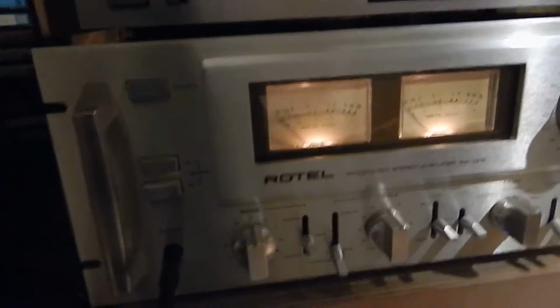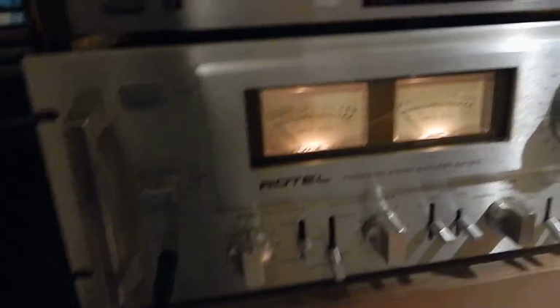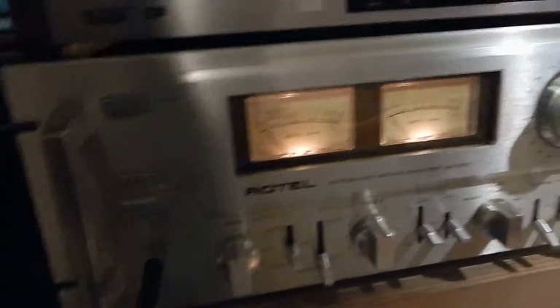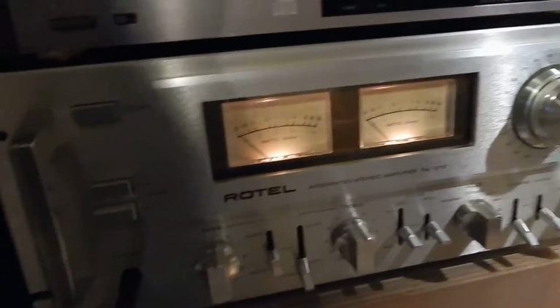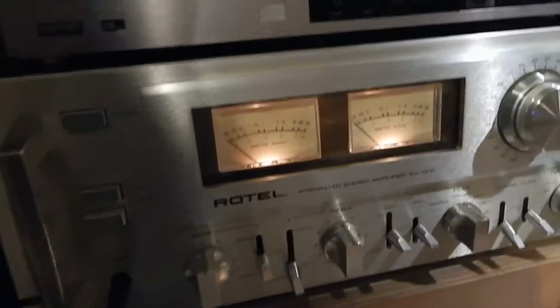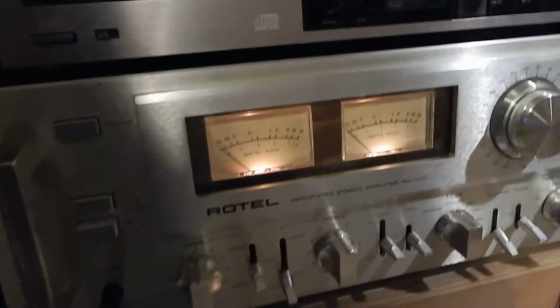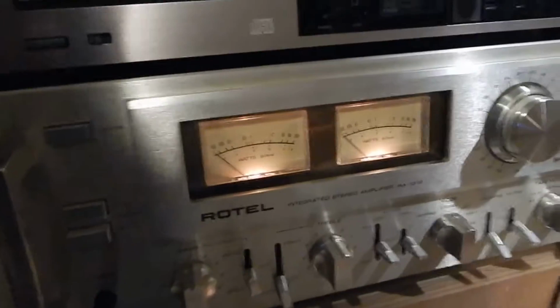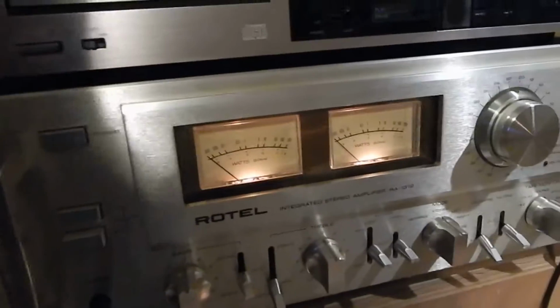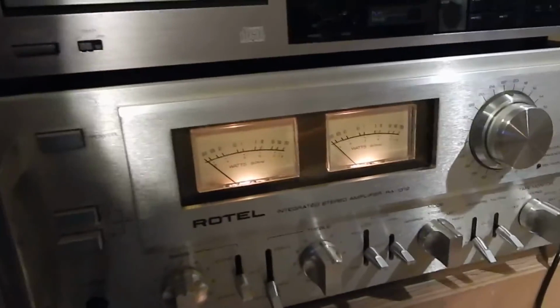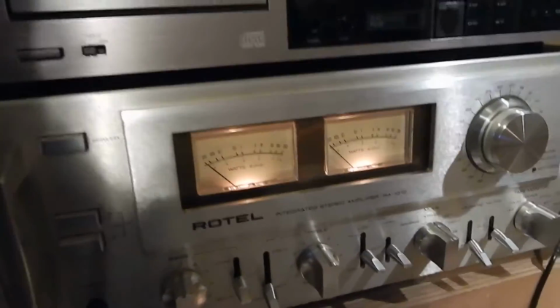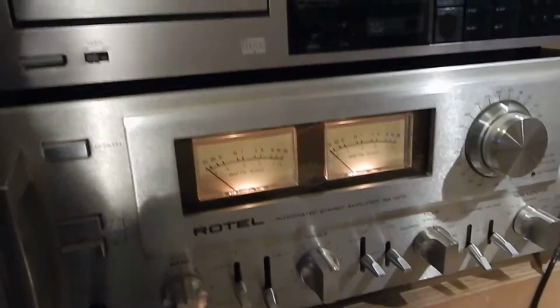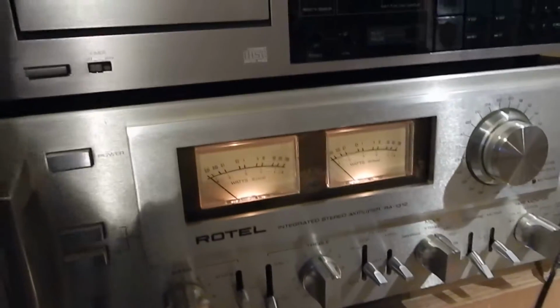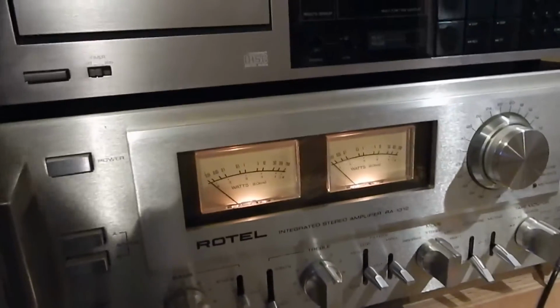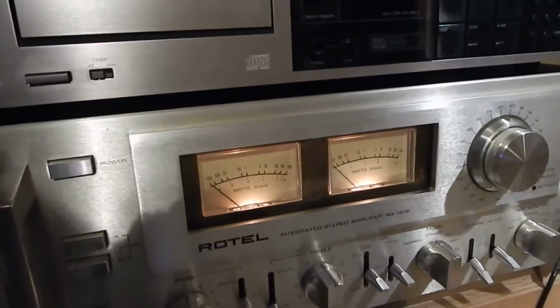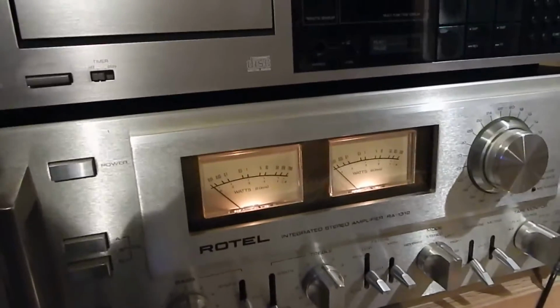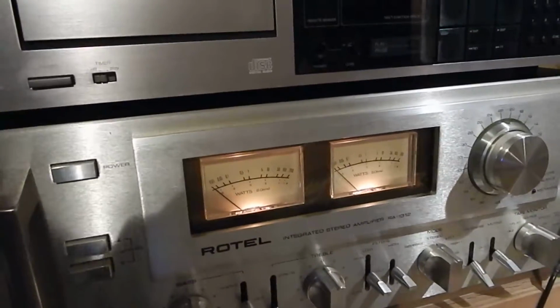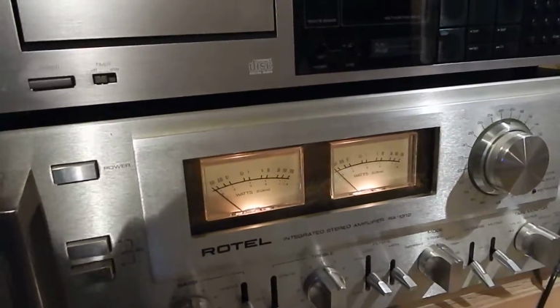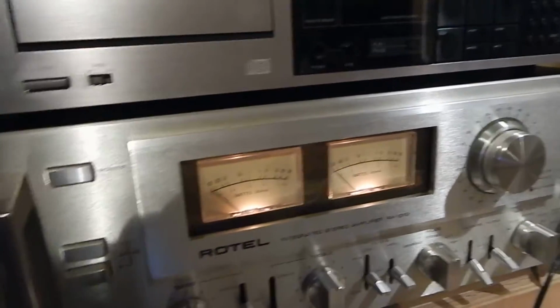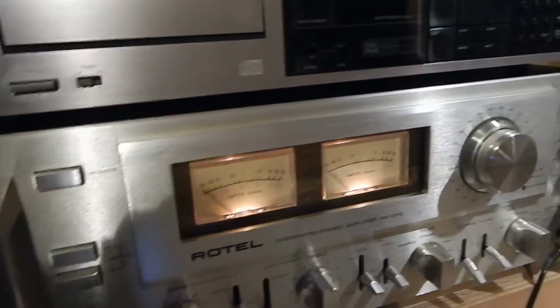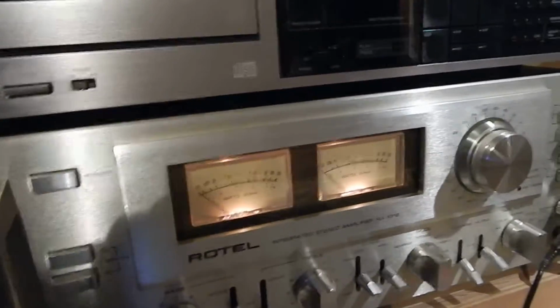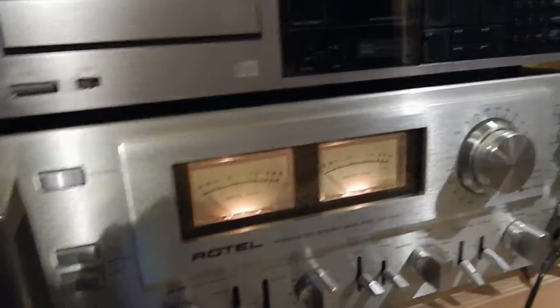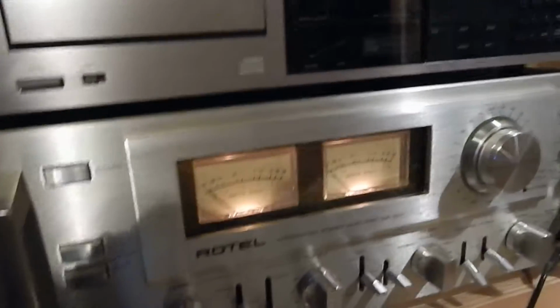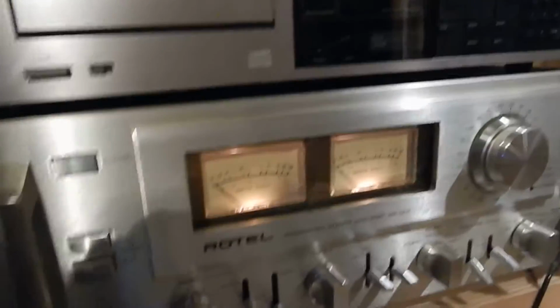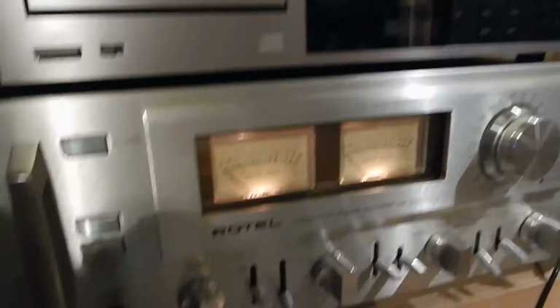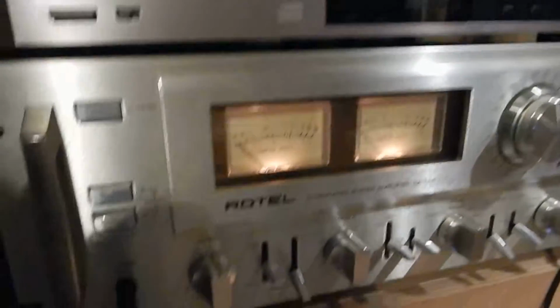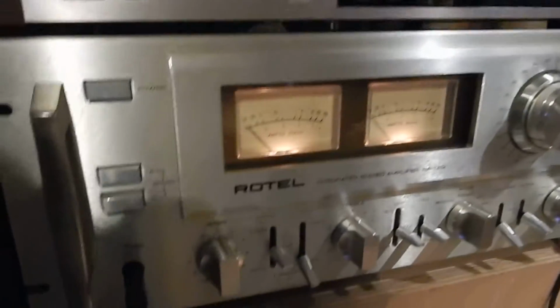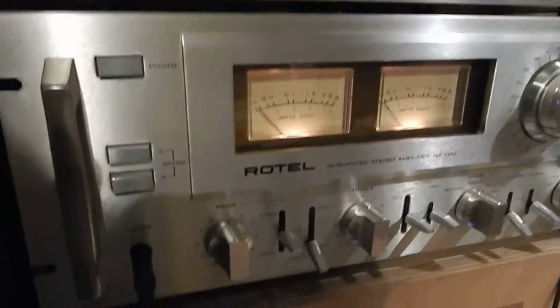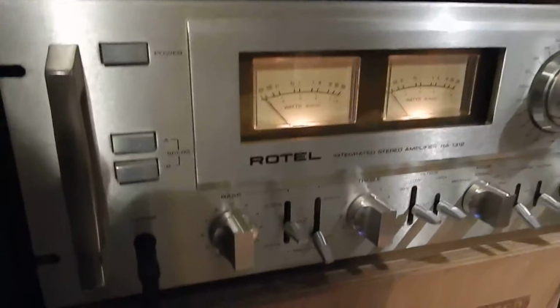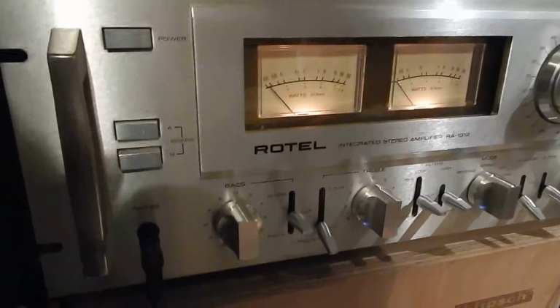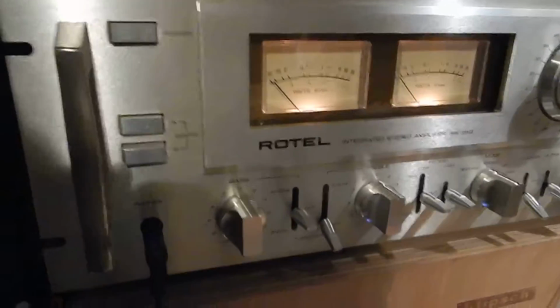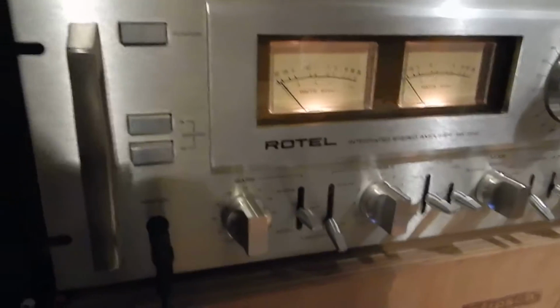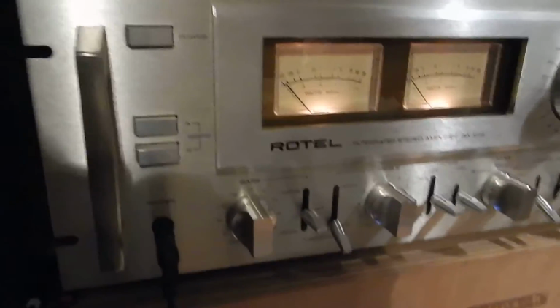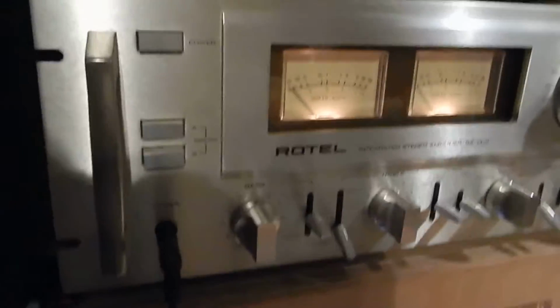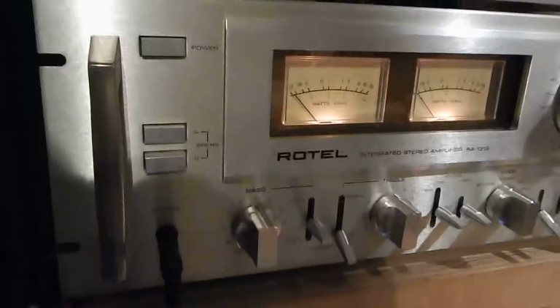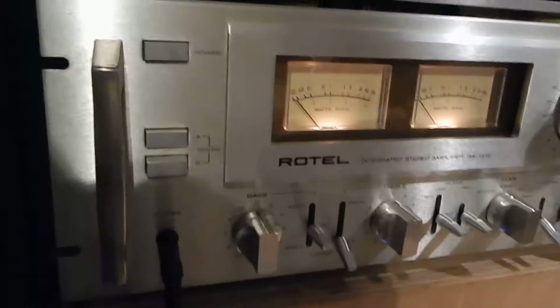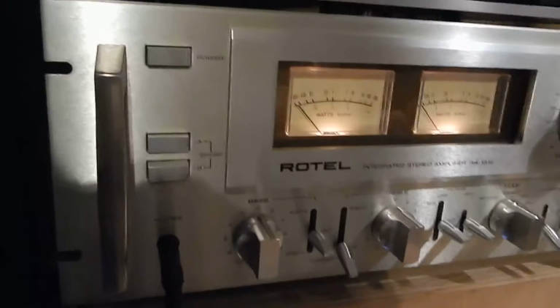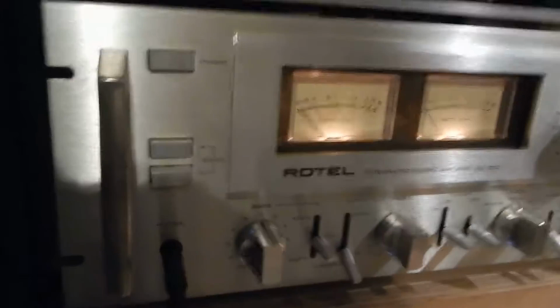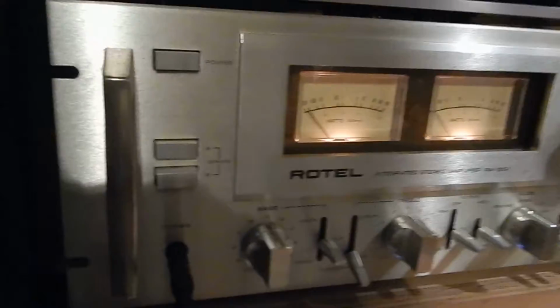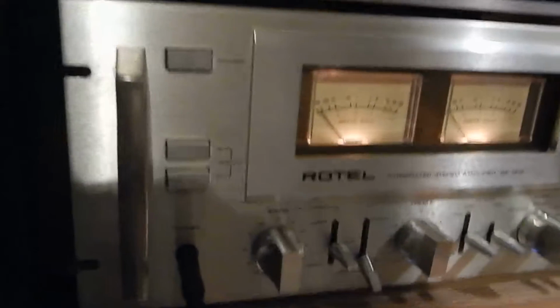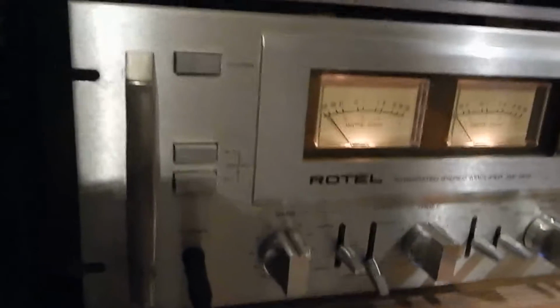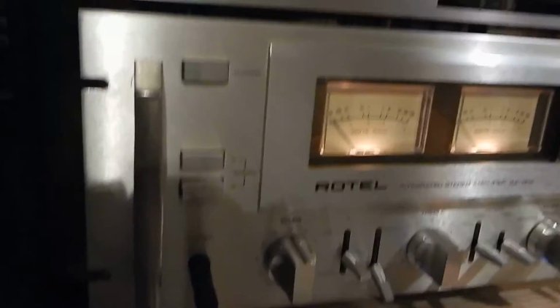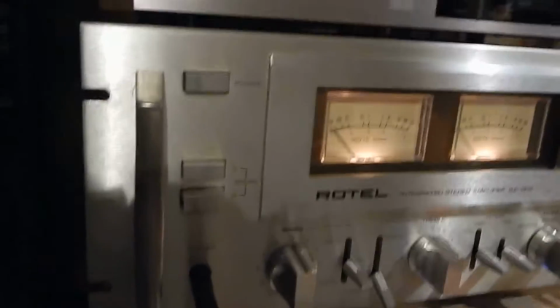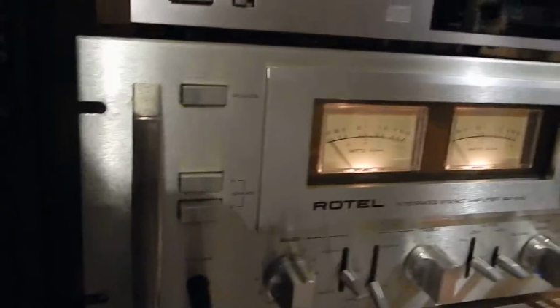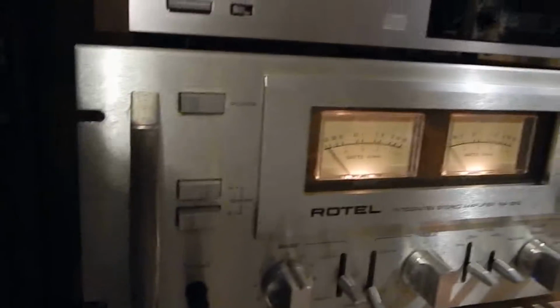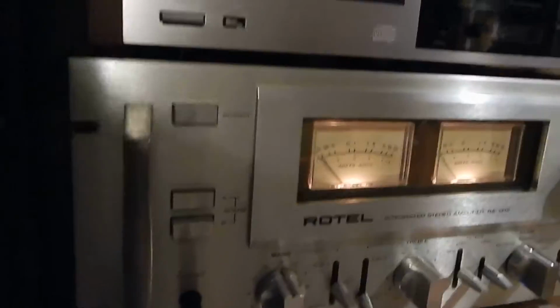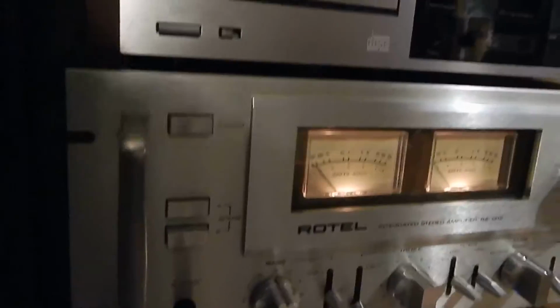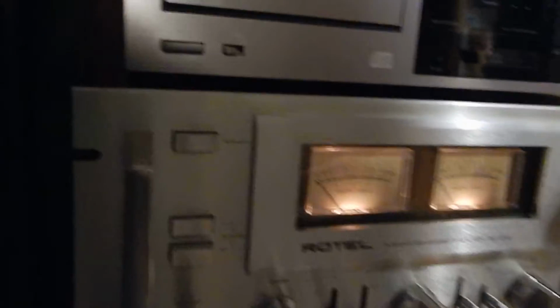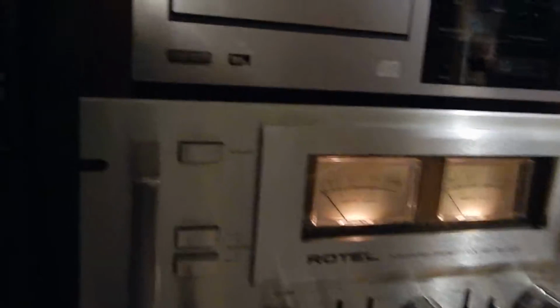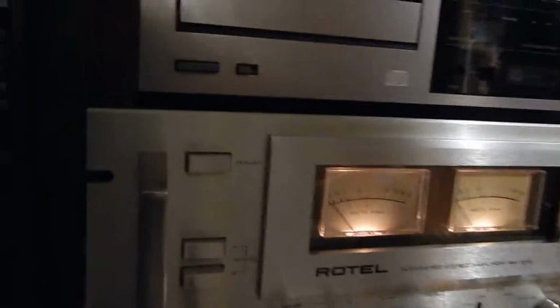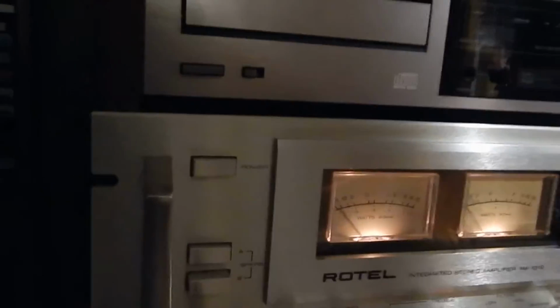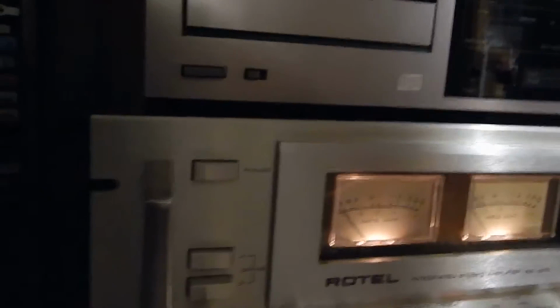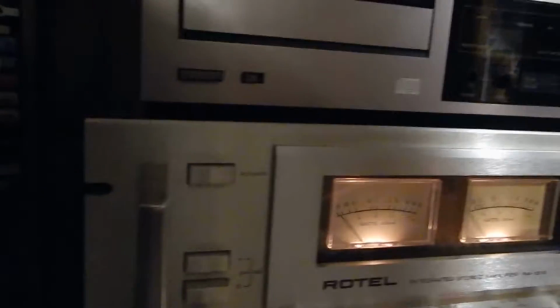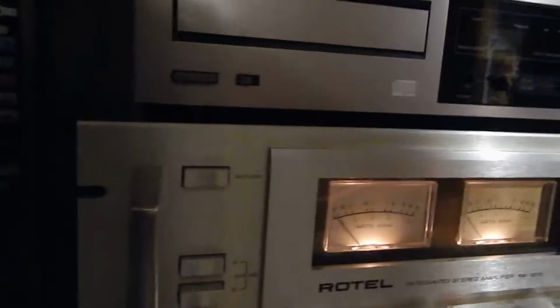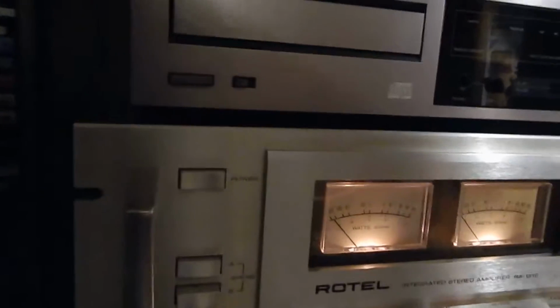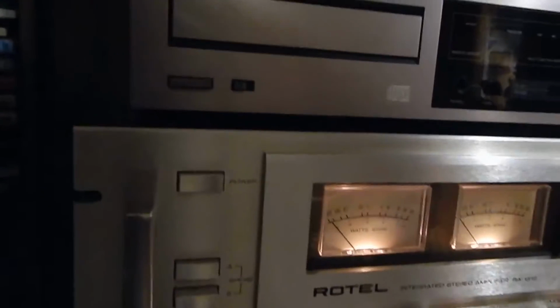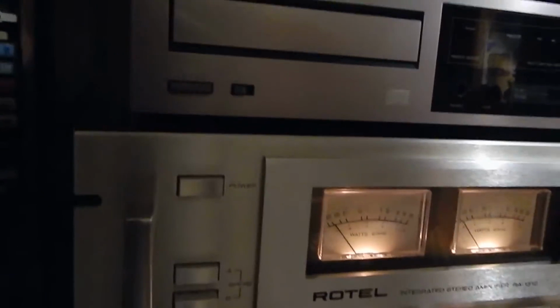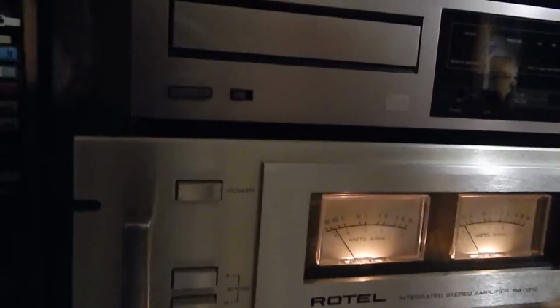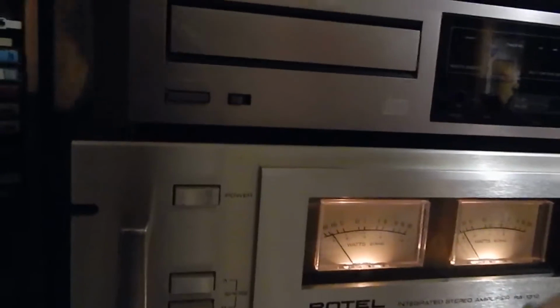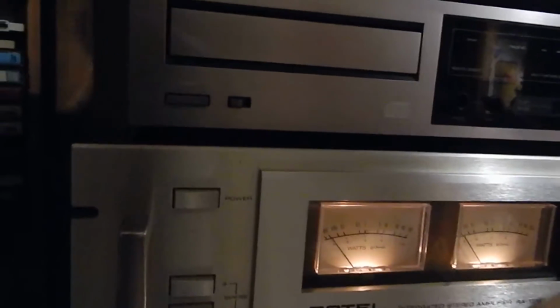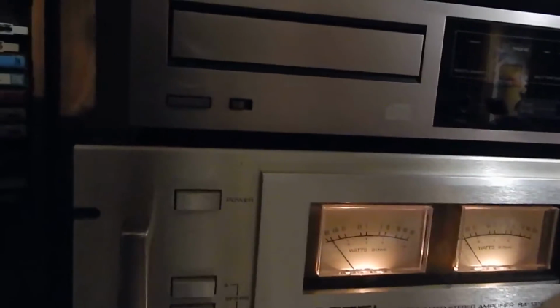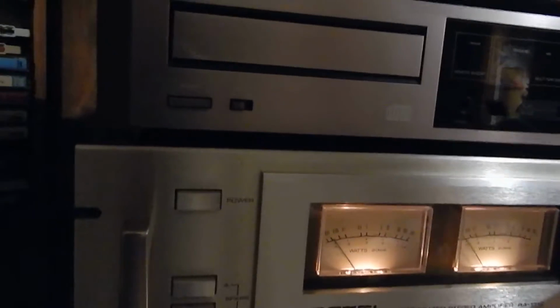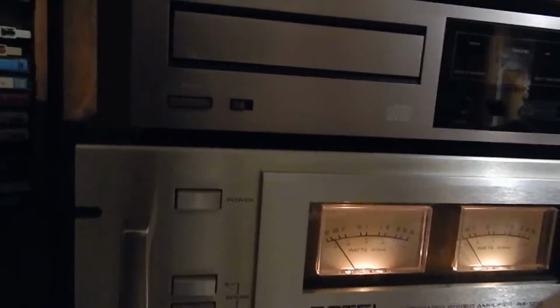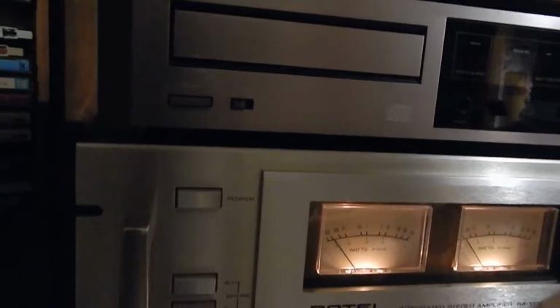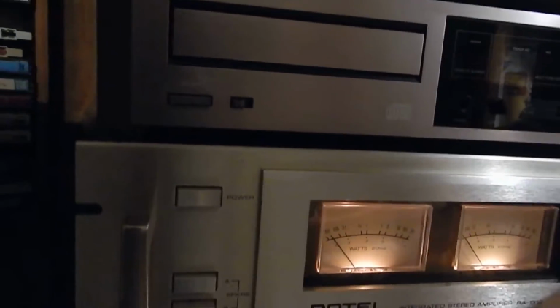This unit is 80 watts per channel — a very powerful unit. It has a real good sound to it.